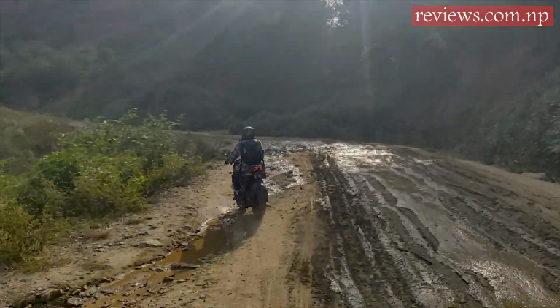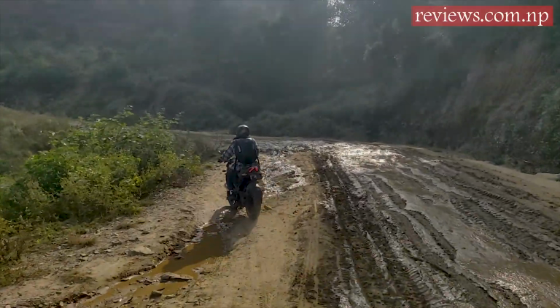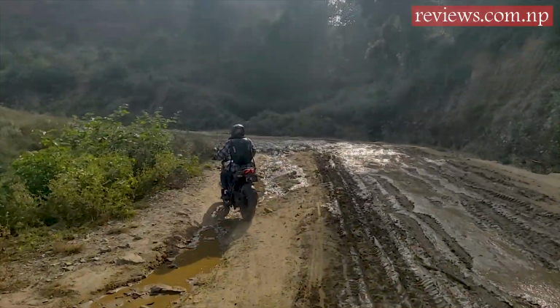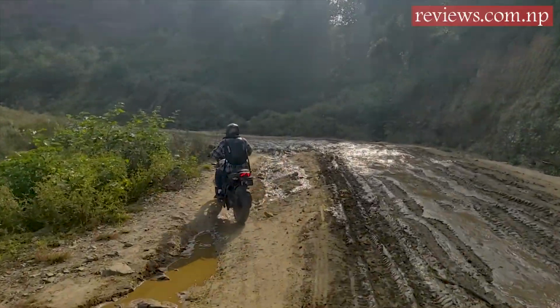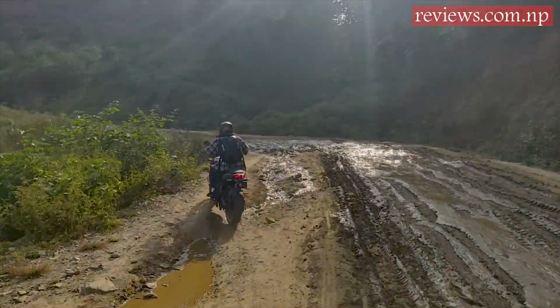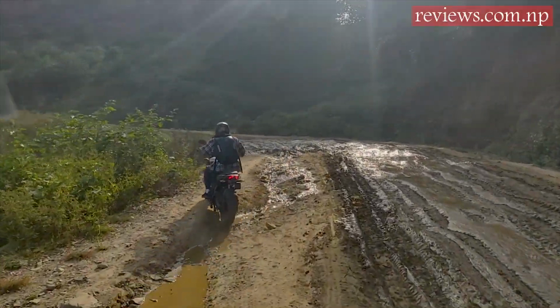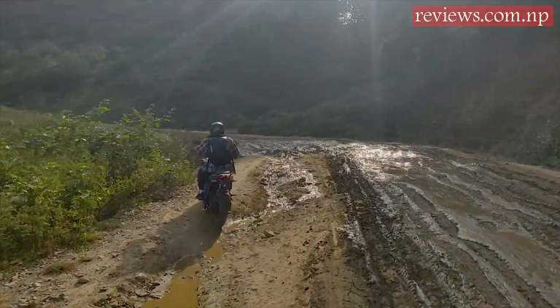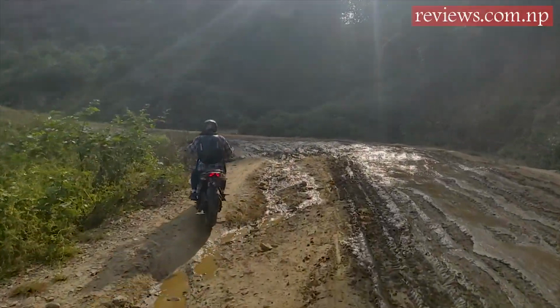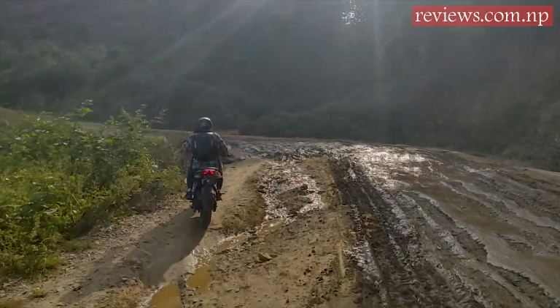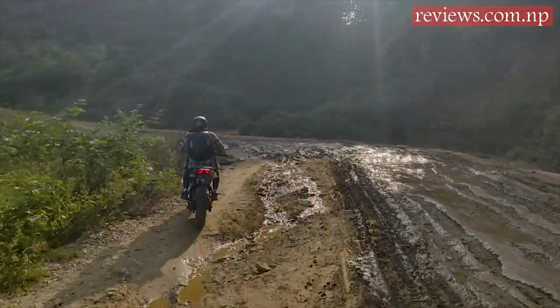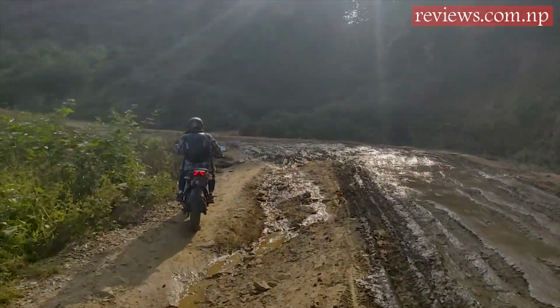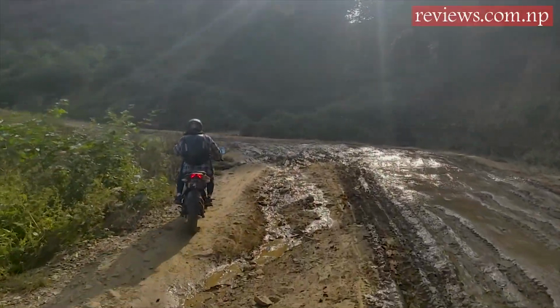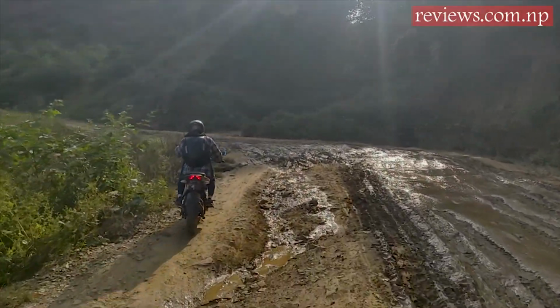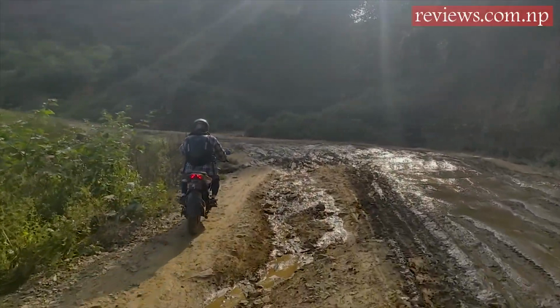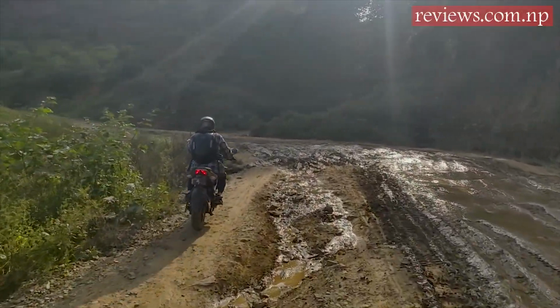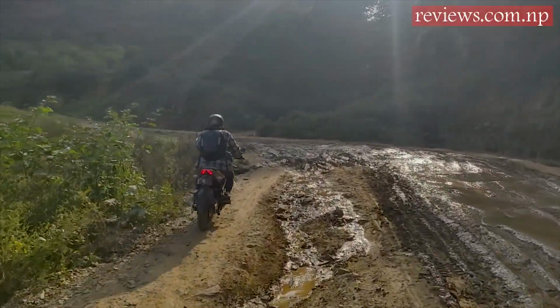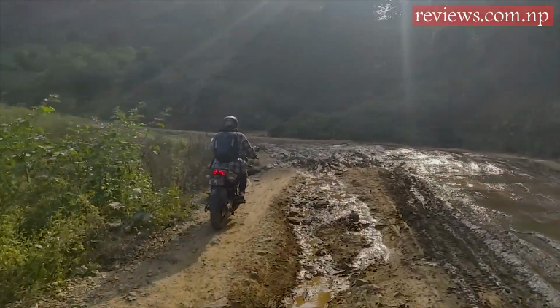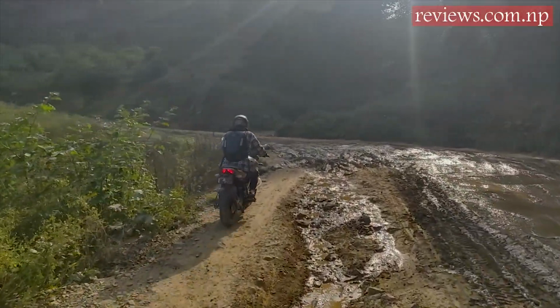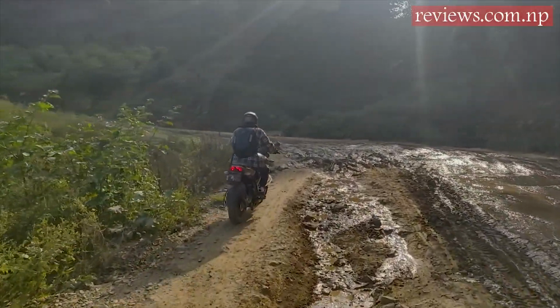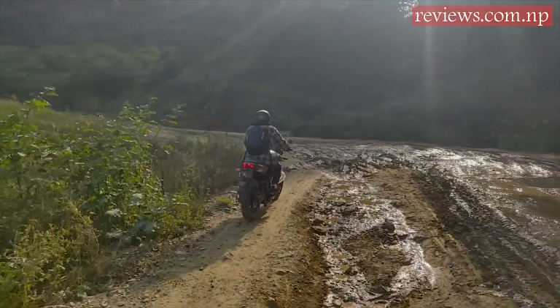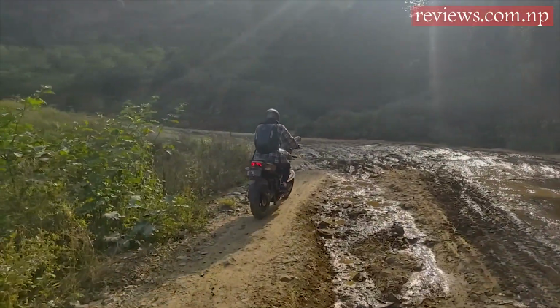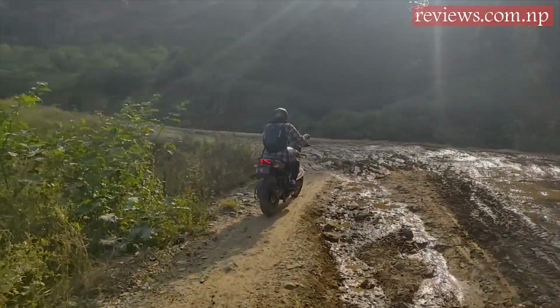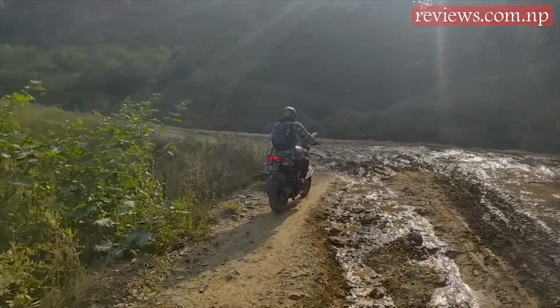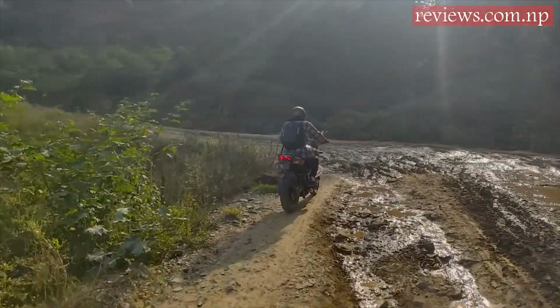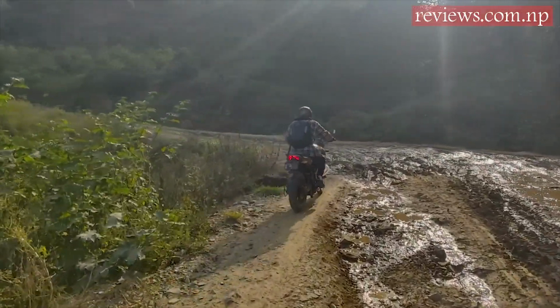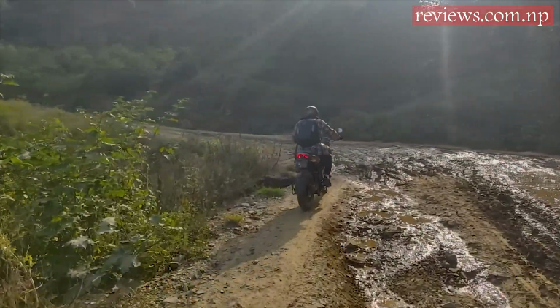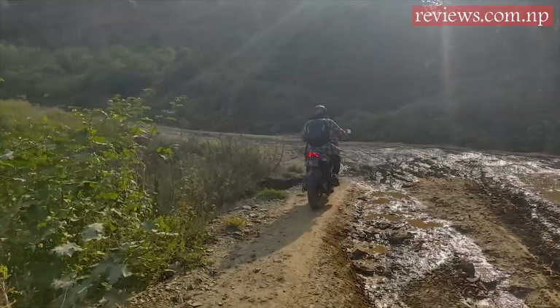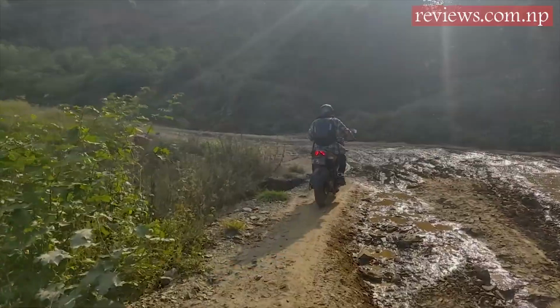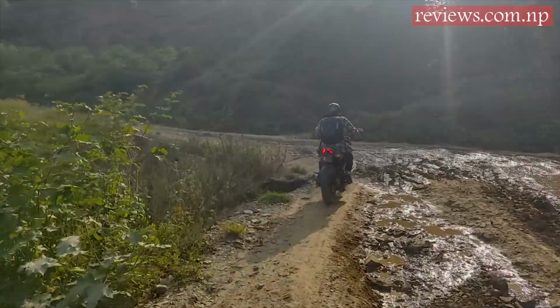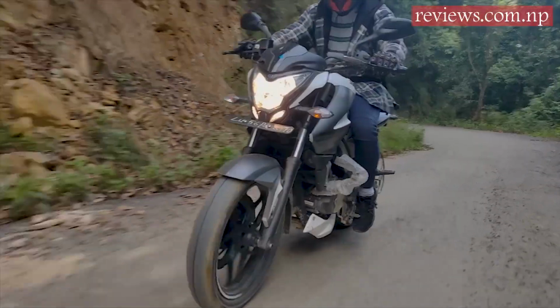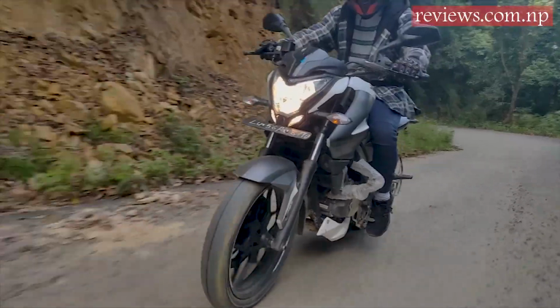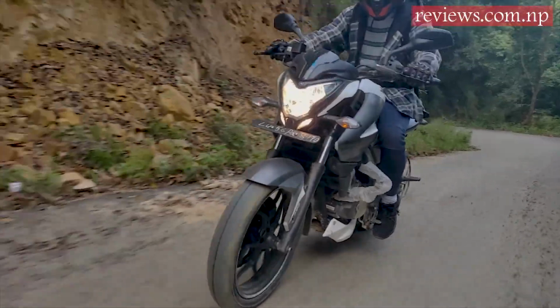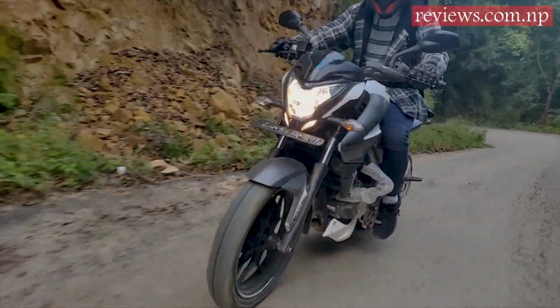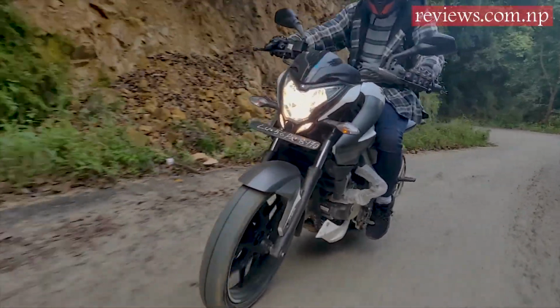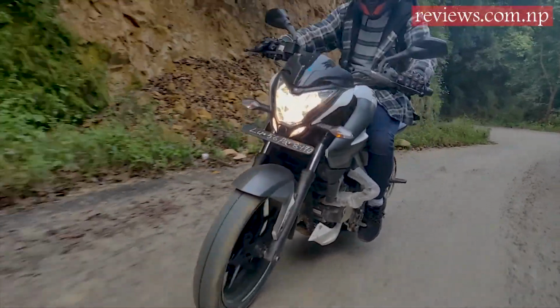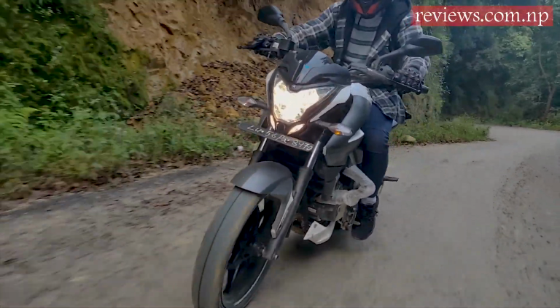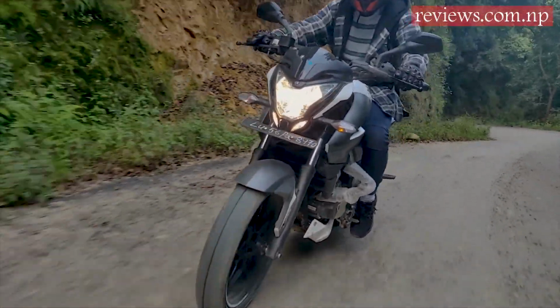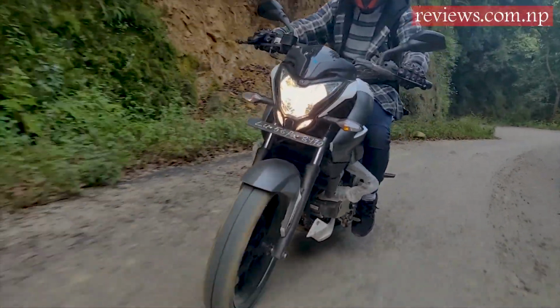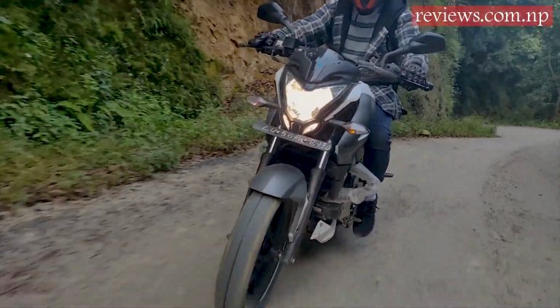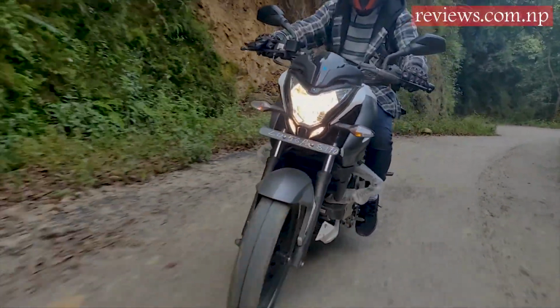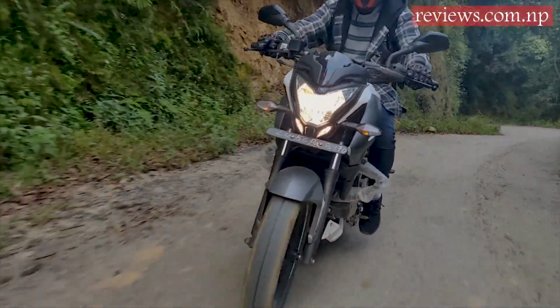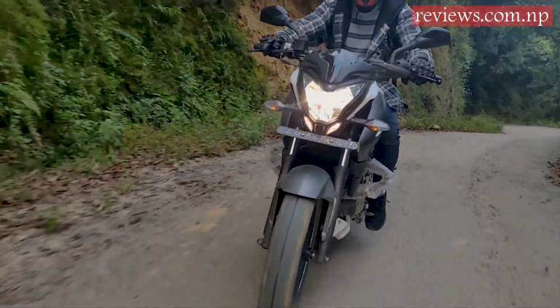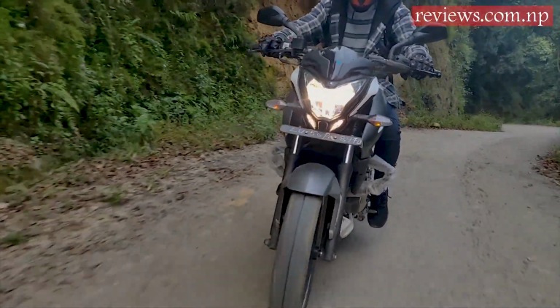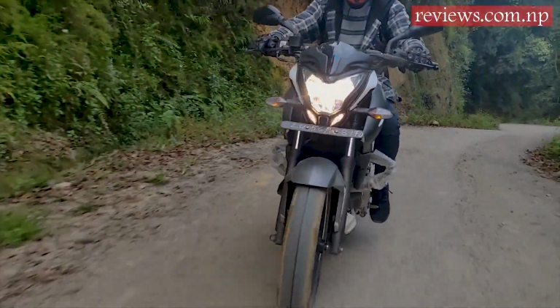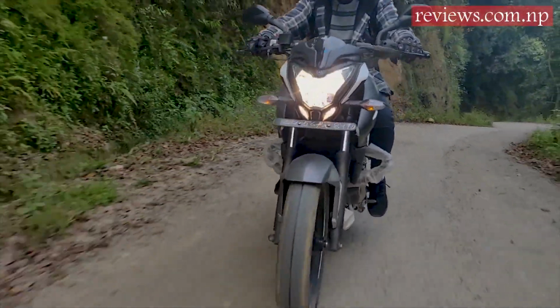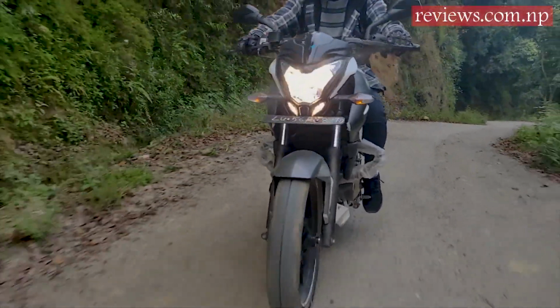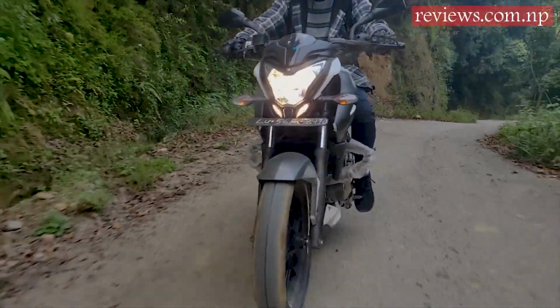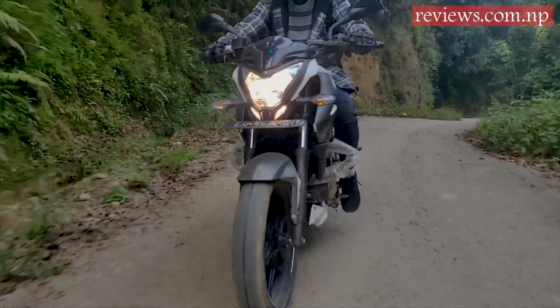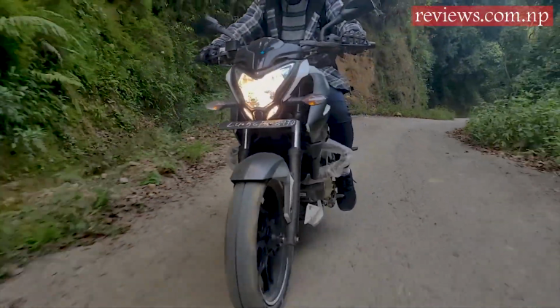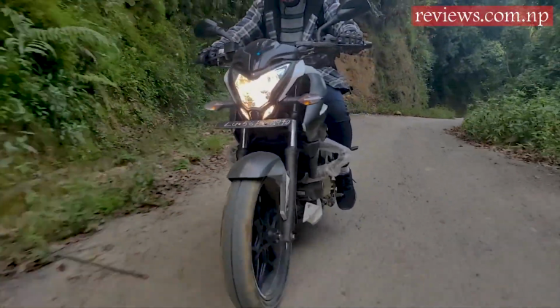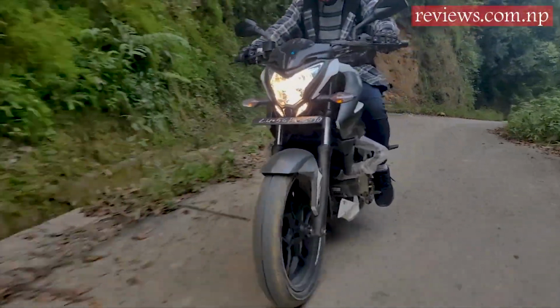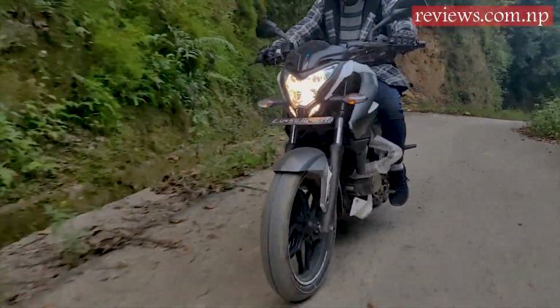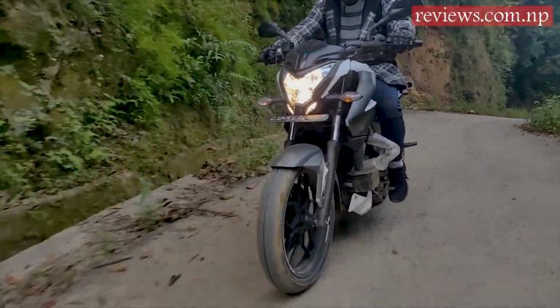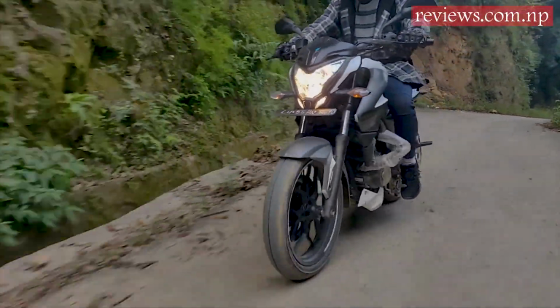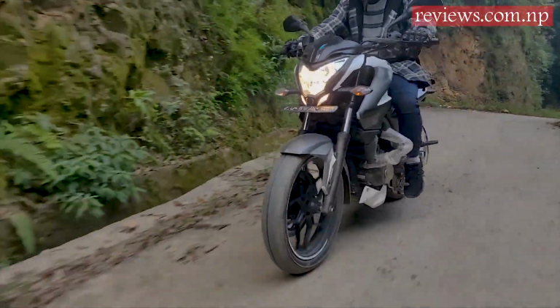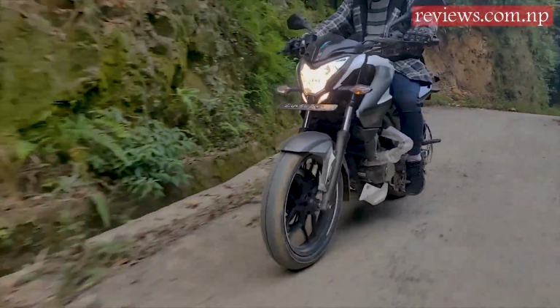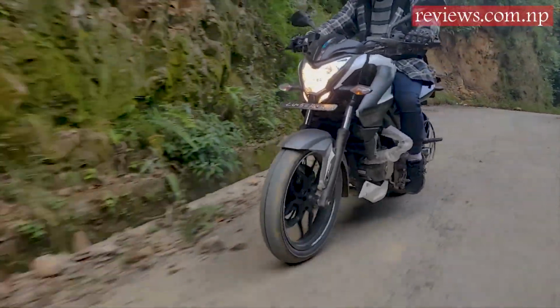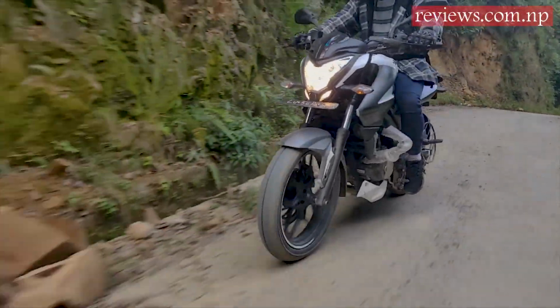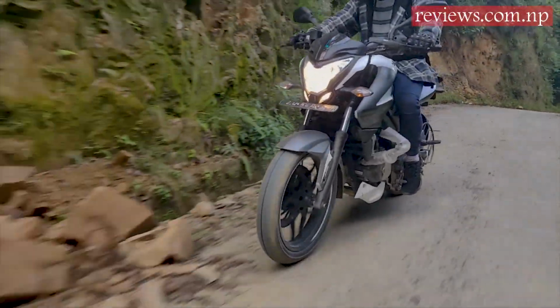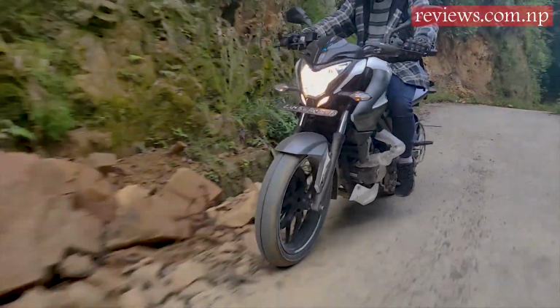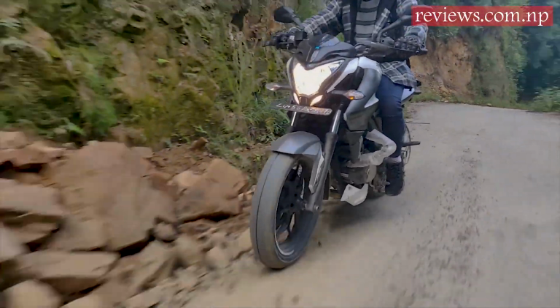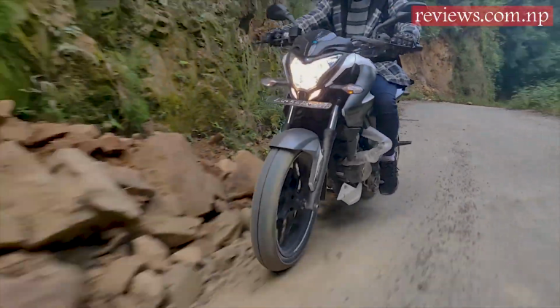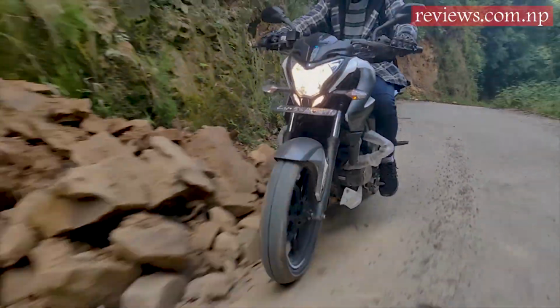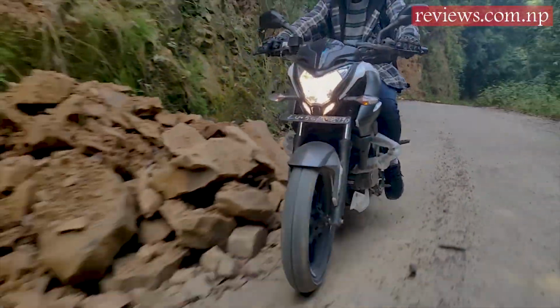This bike sums up to be an off-road bike that can be comfortable to some extent, but buttery smooth on smooth roads.